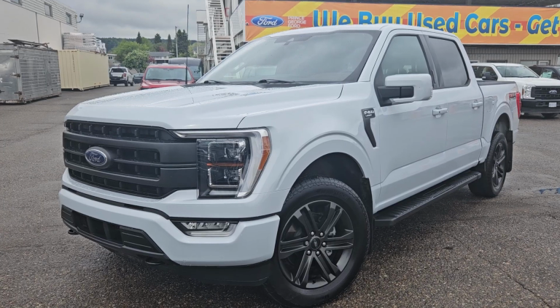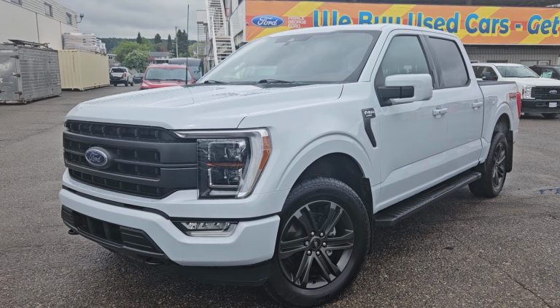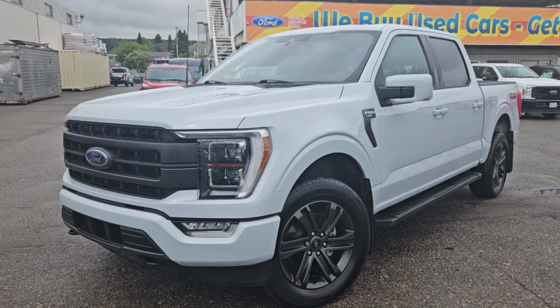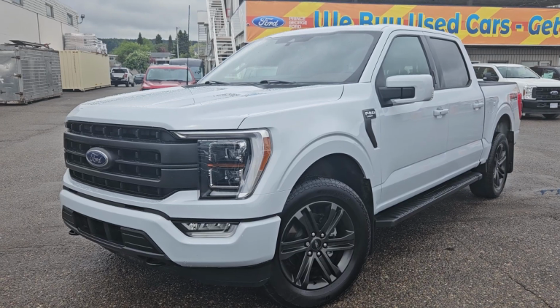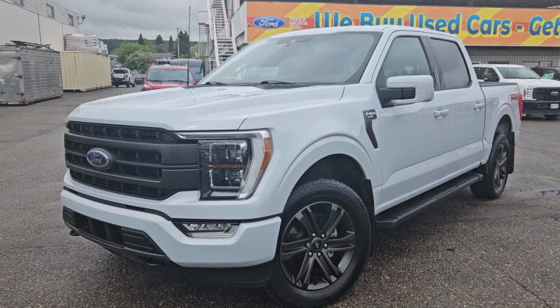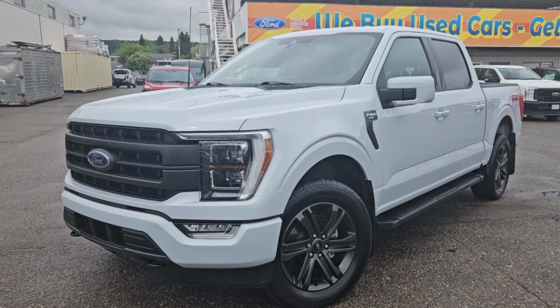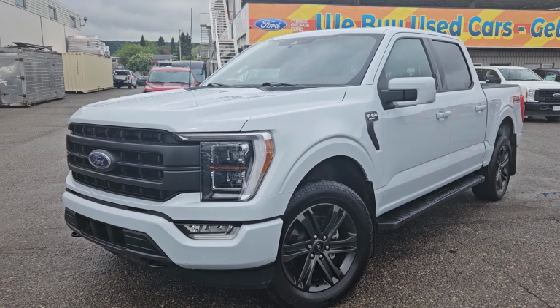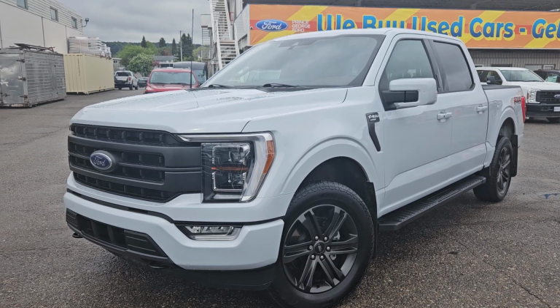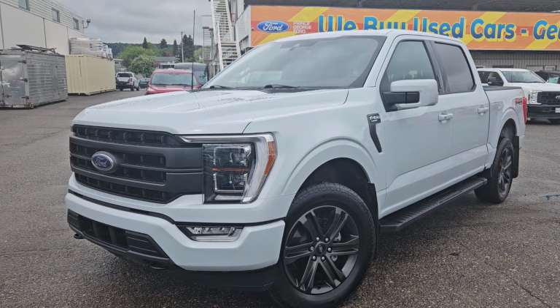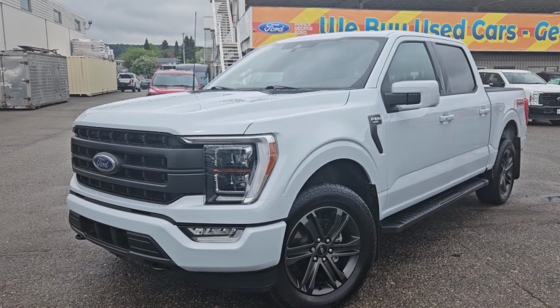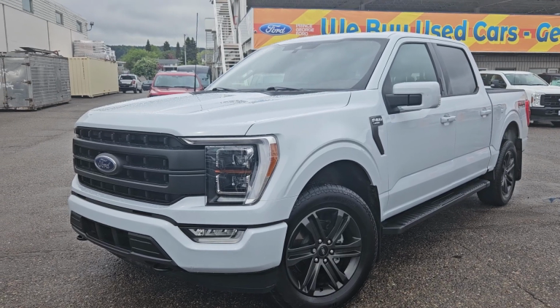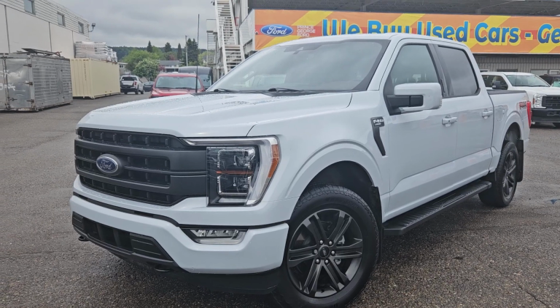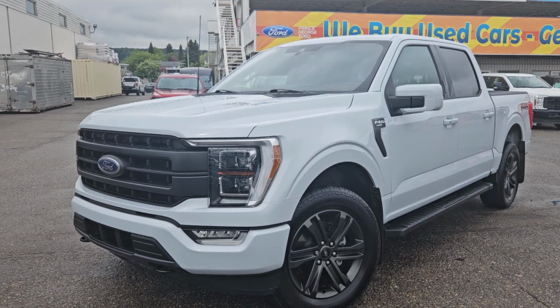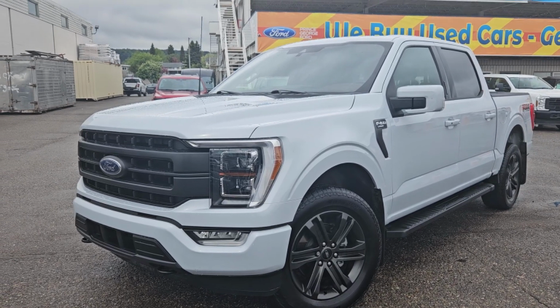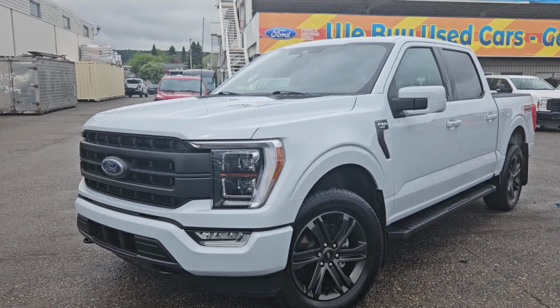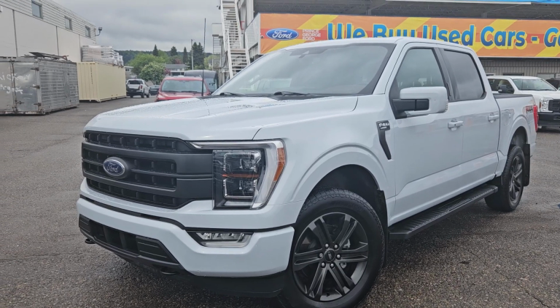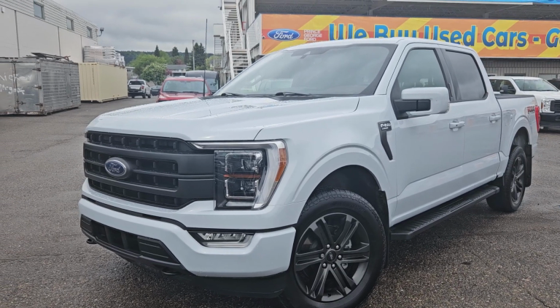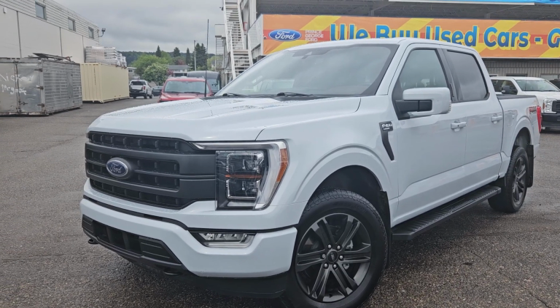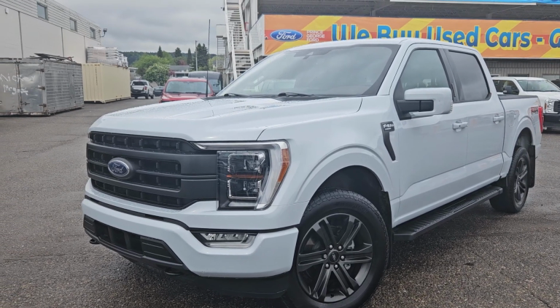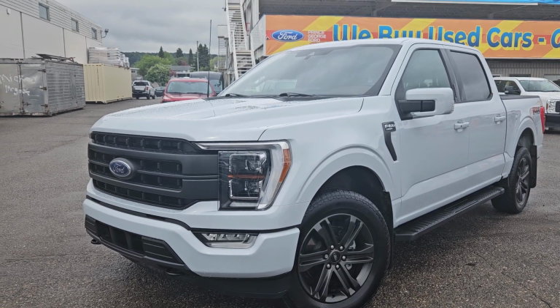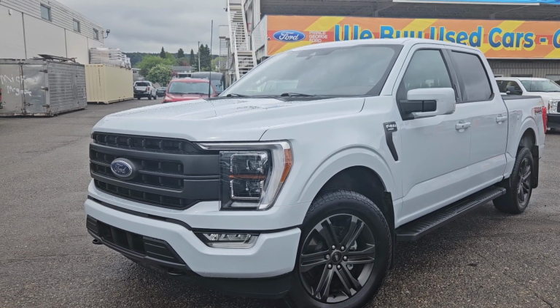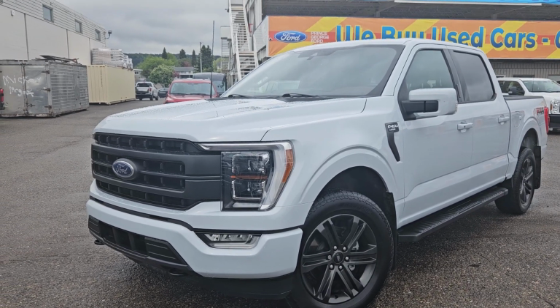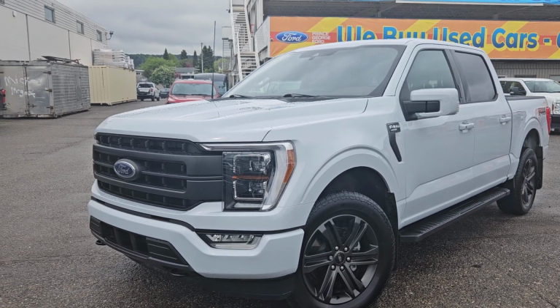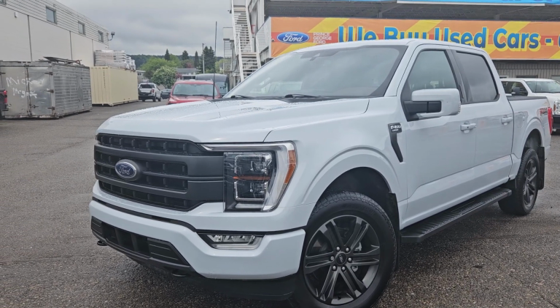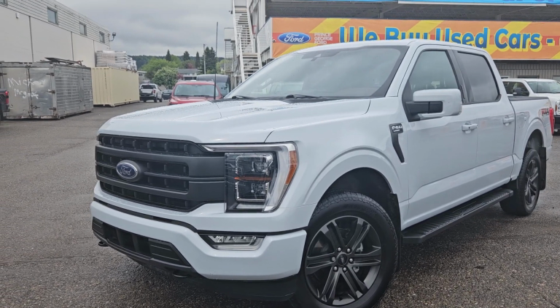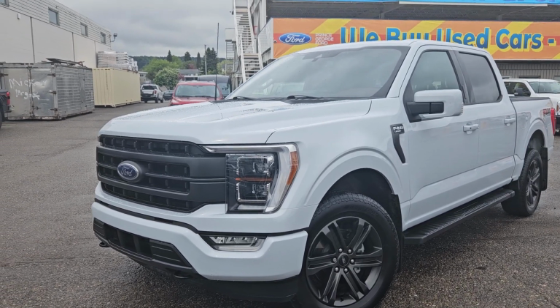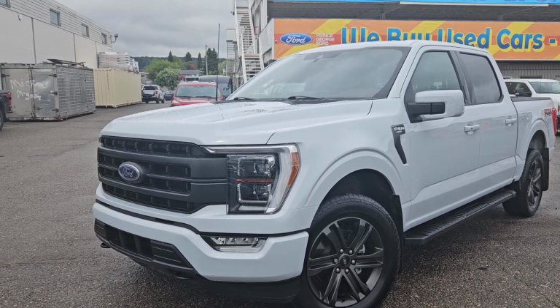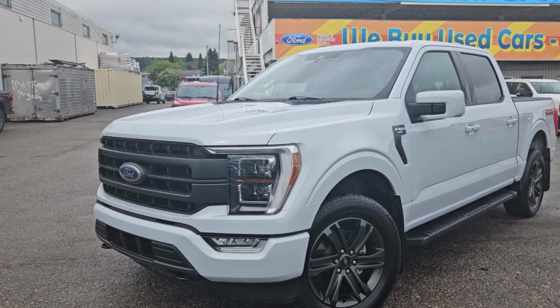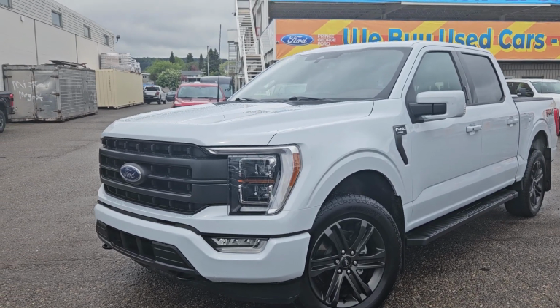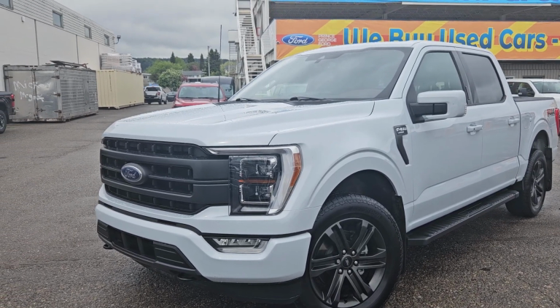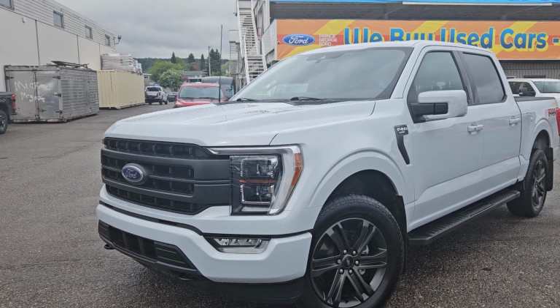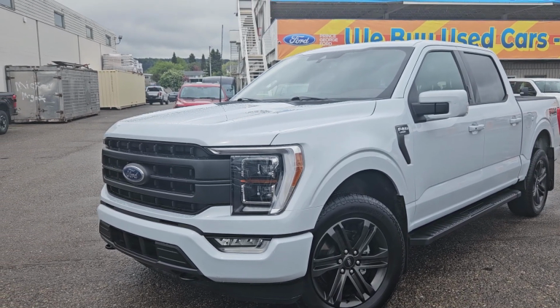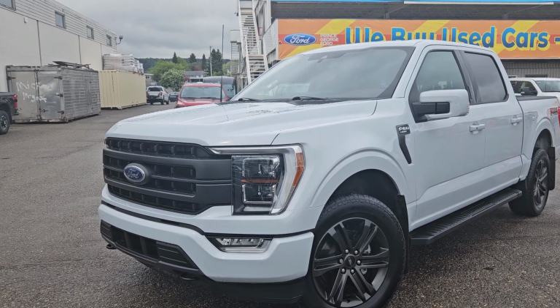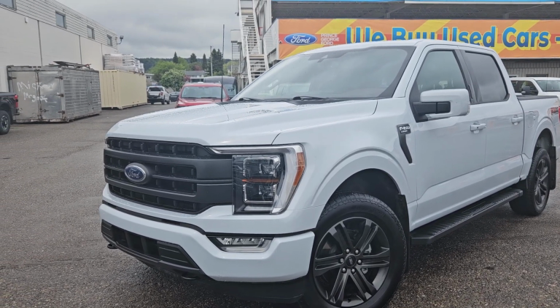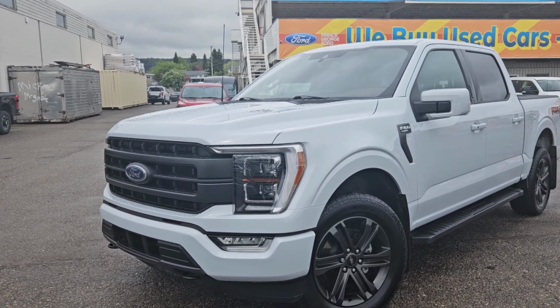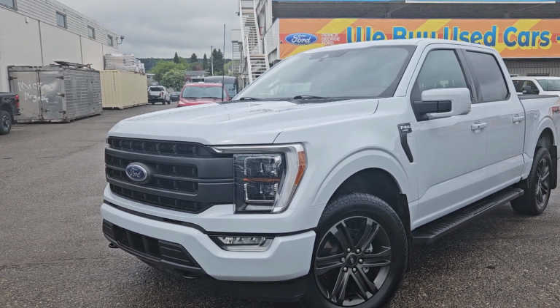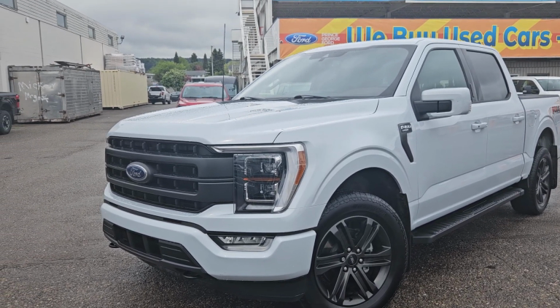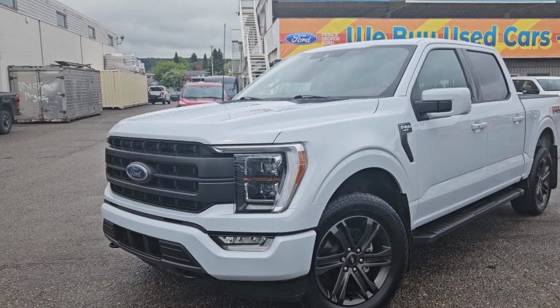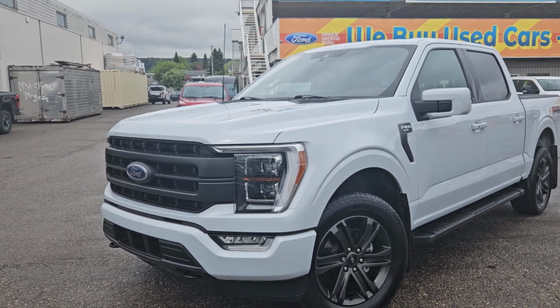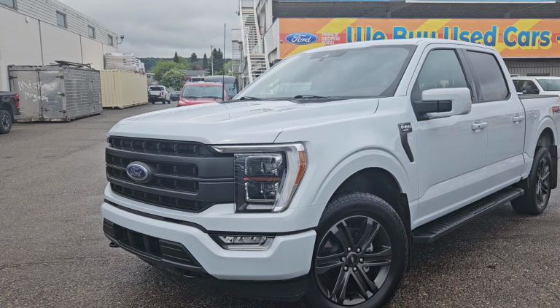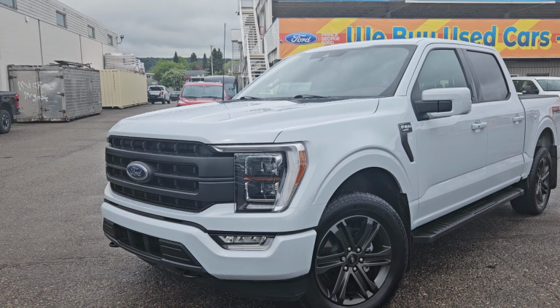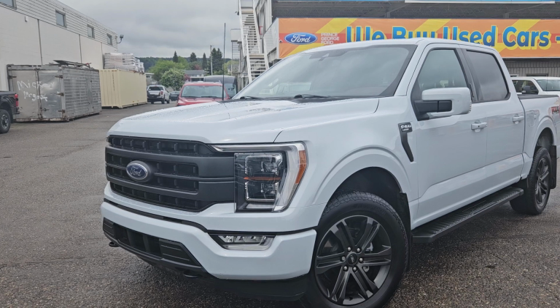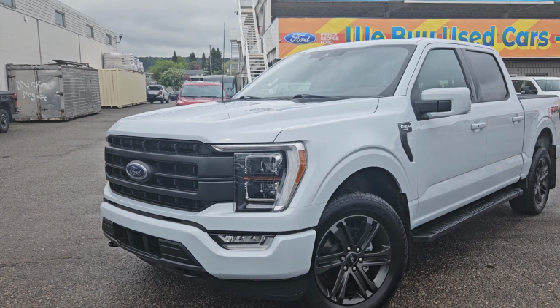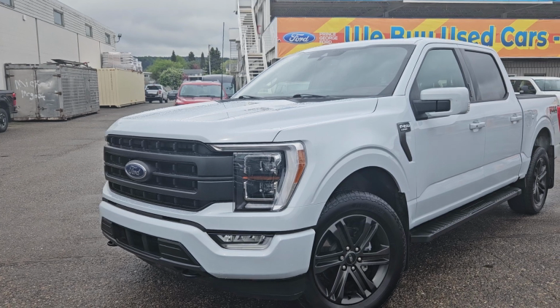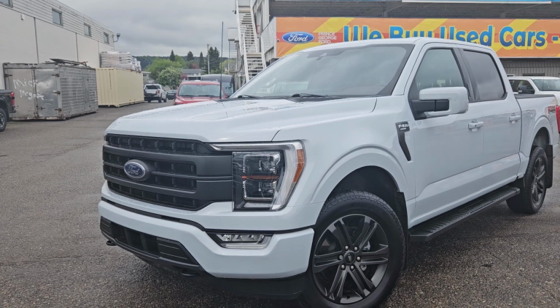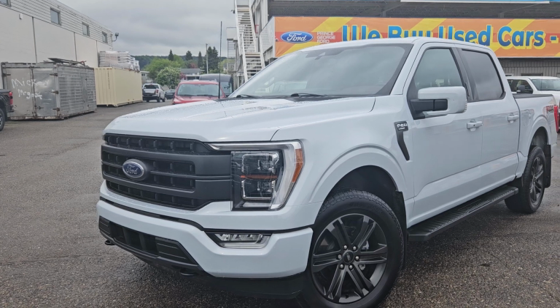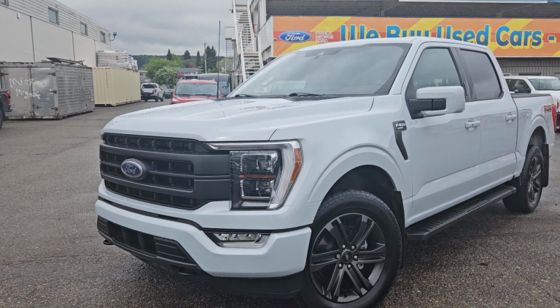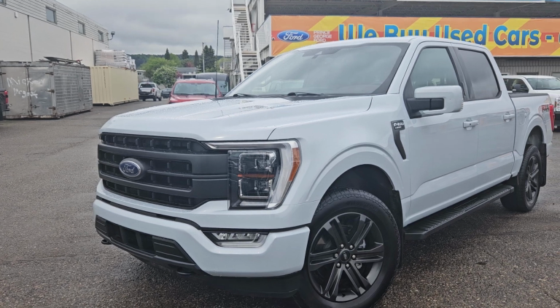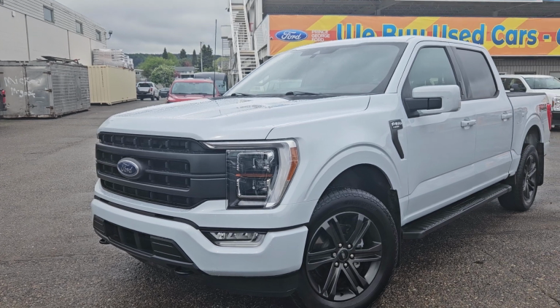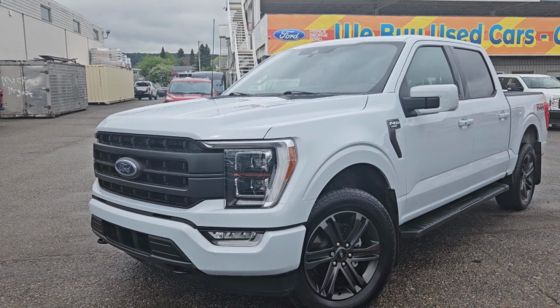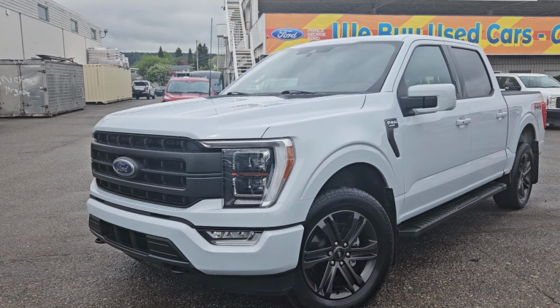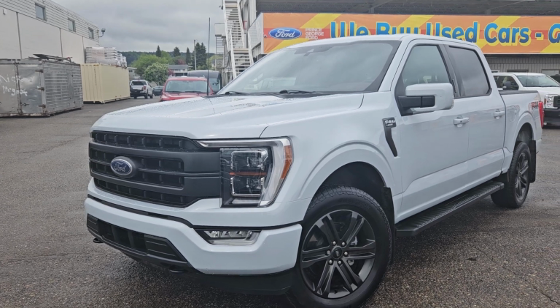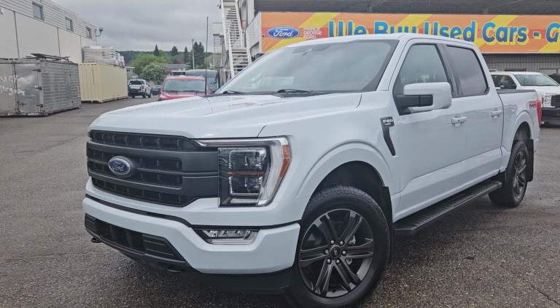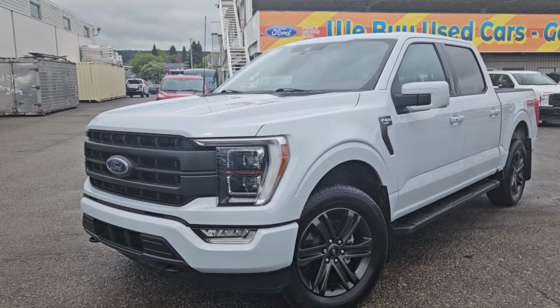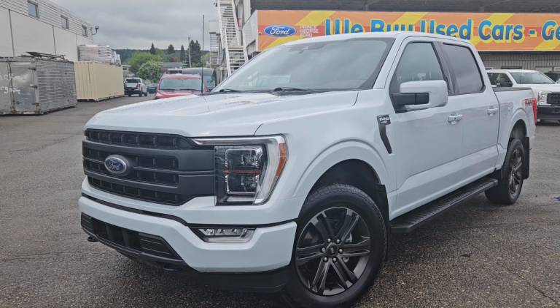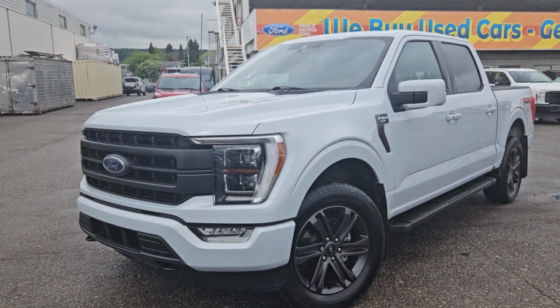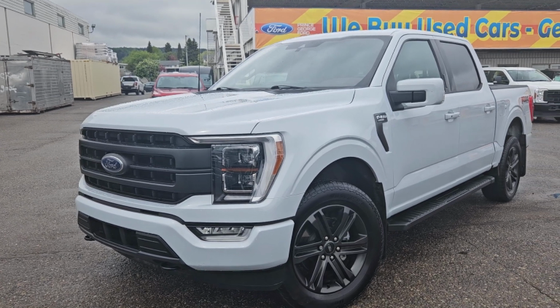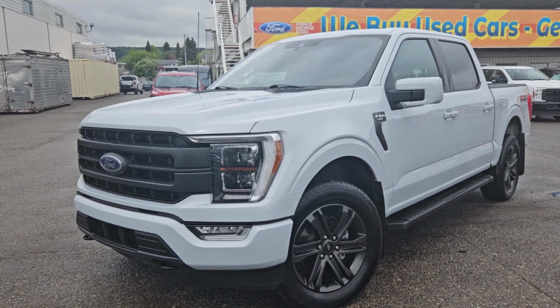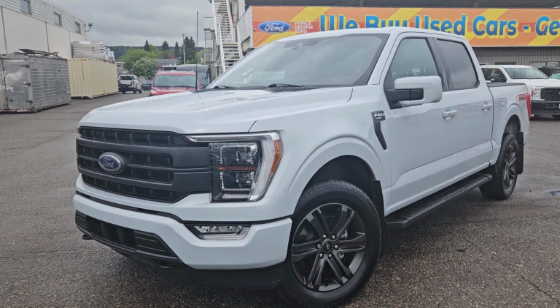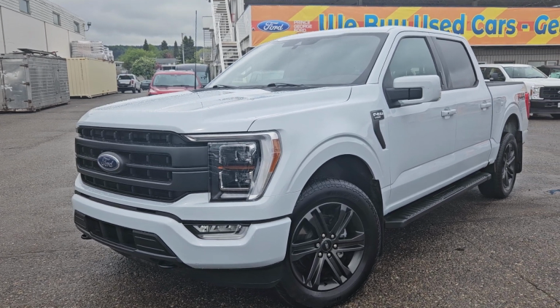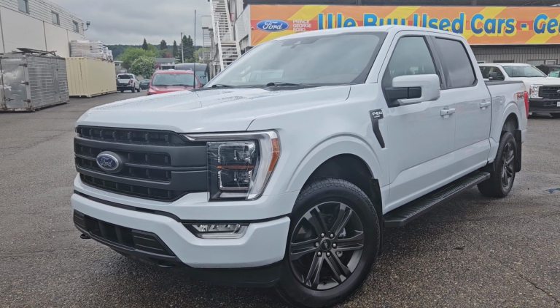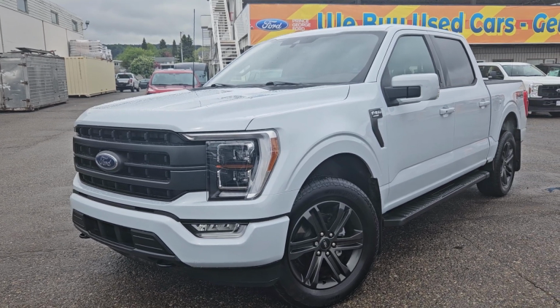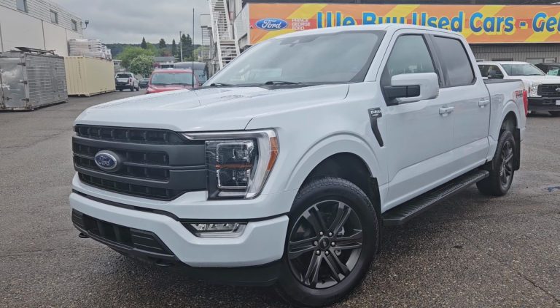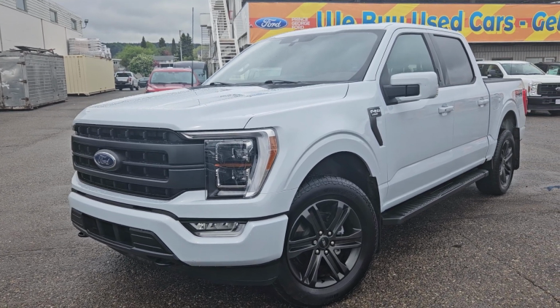If interested, the stock number for this vehicle is B7653. You can head on down to PG Ford or give us a call.